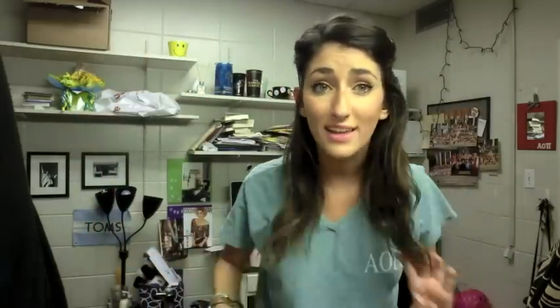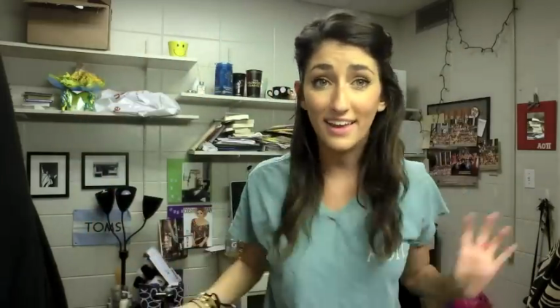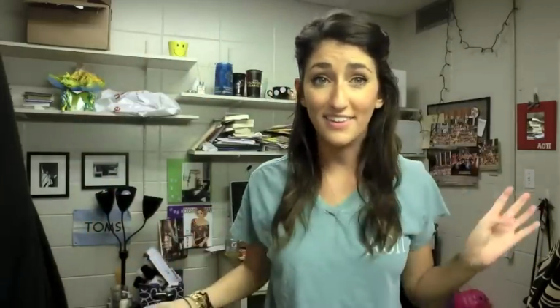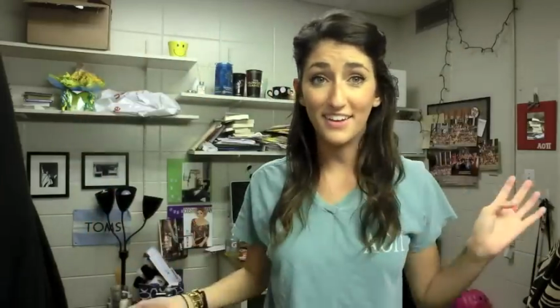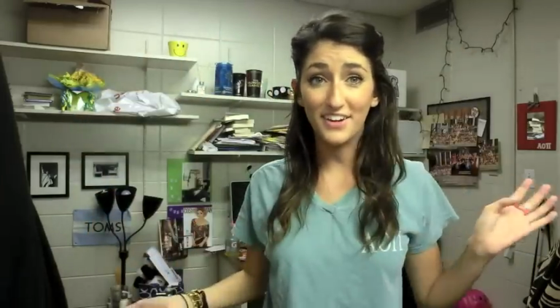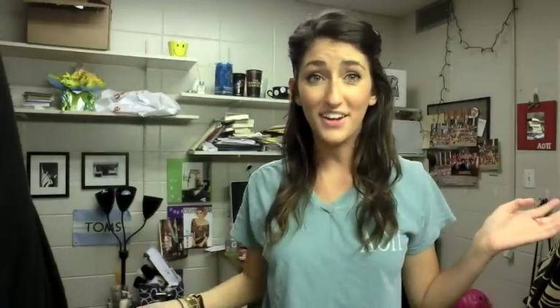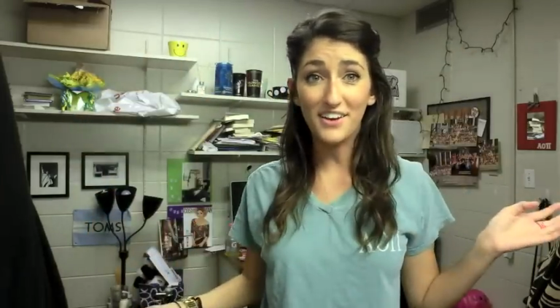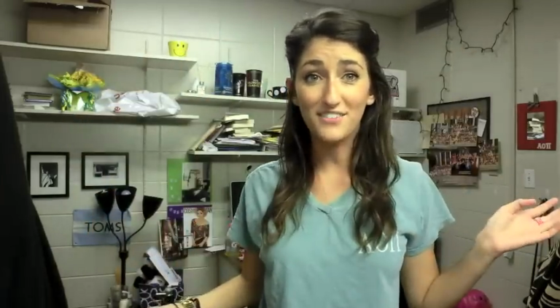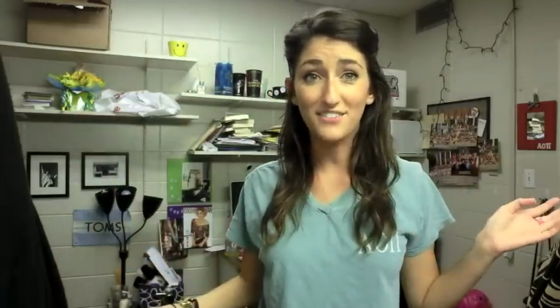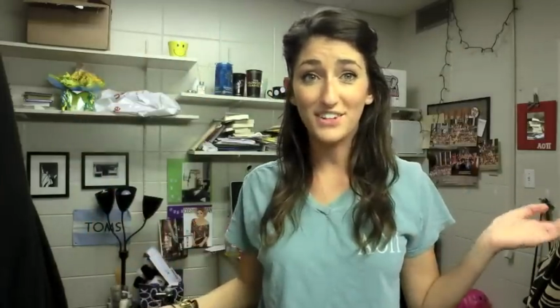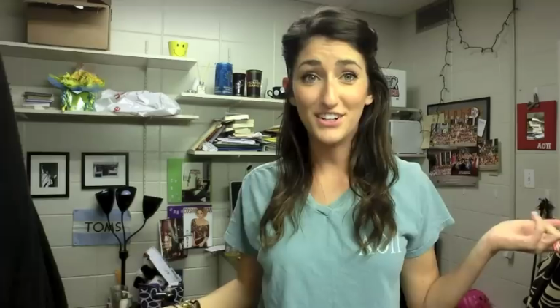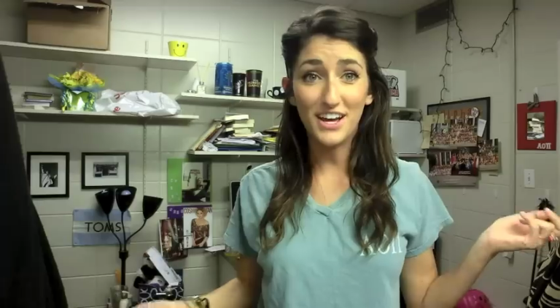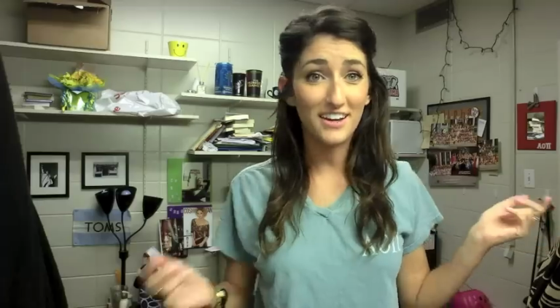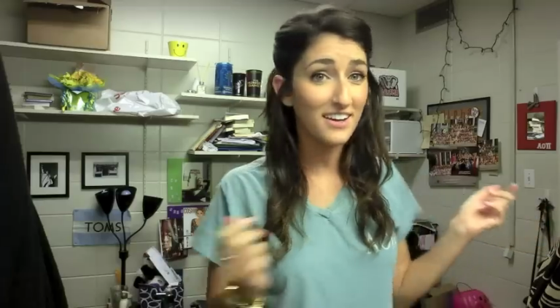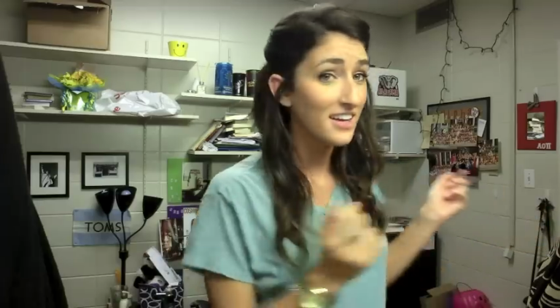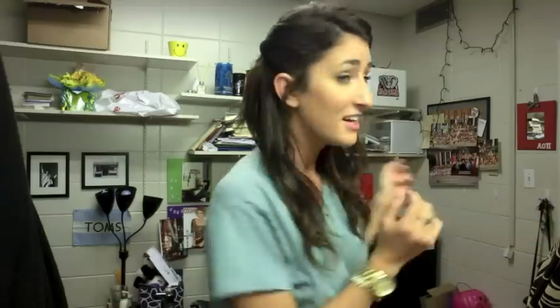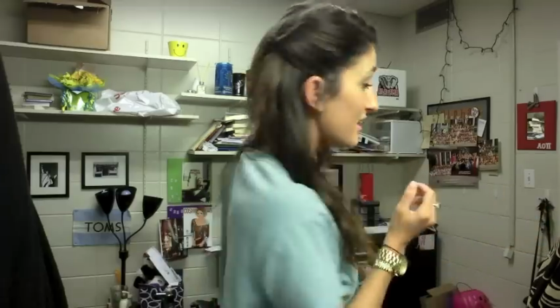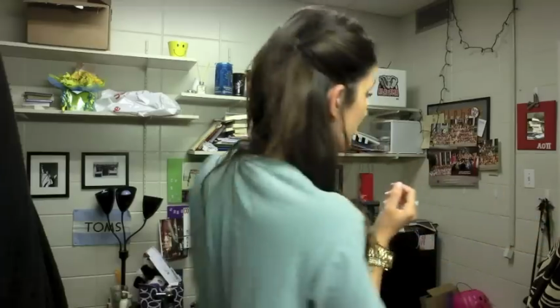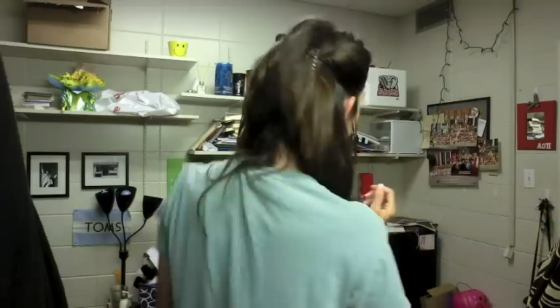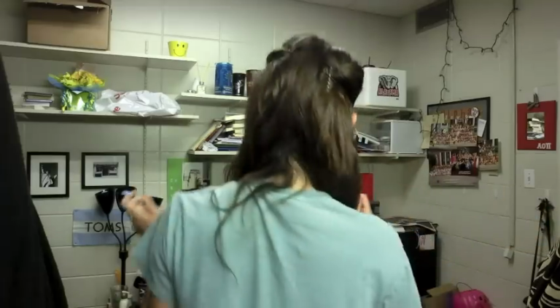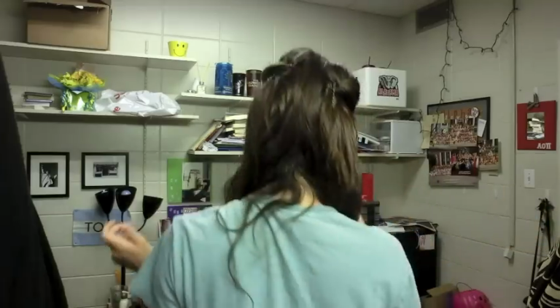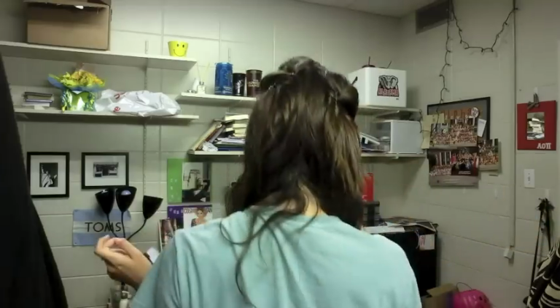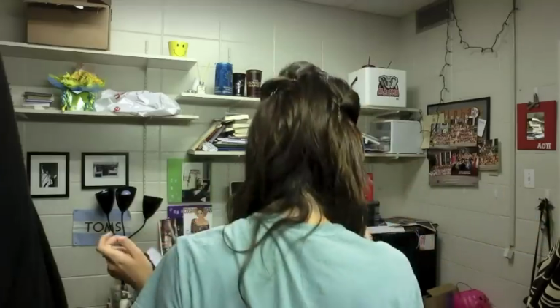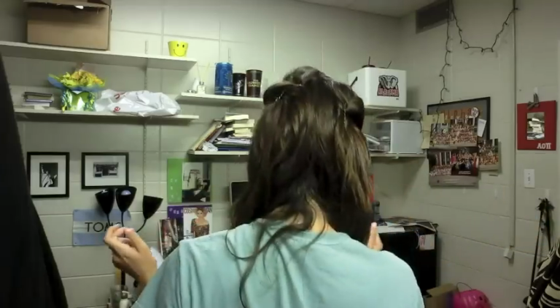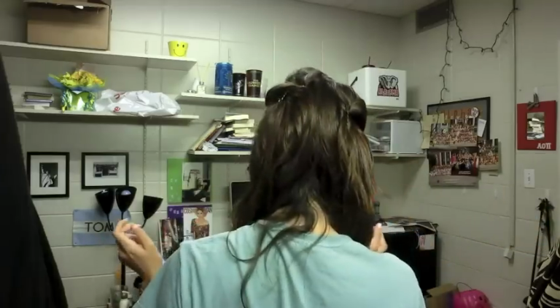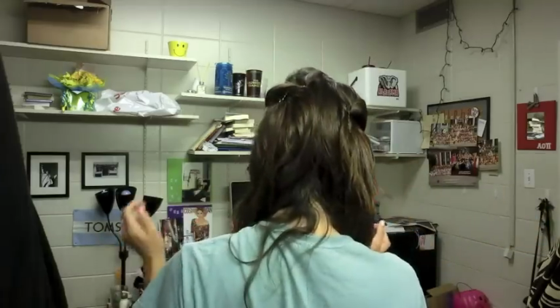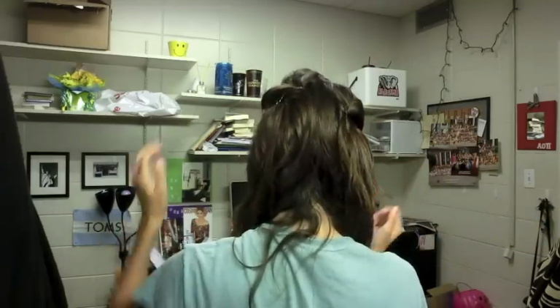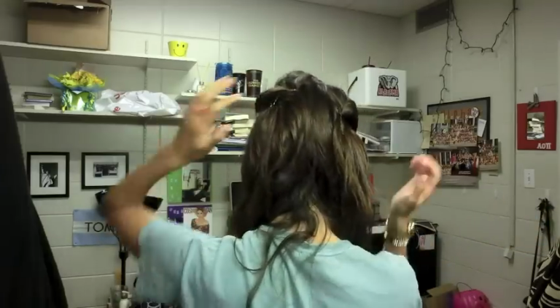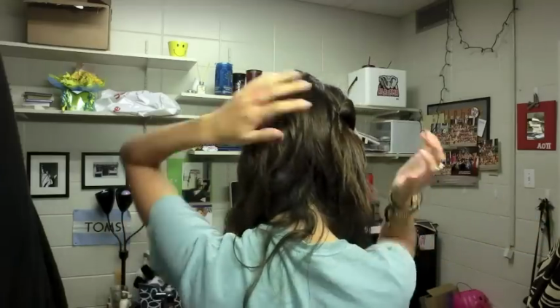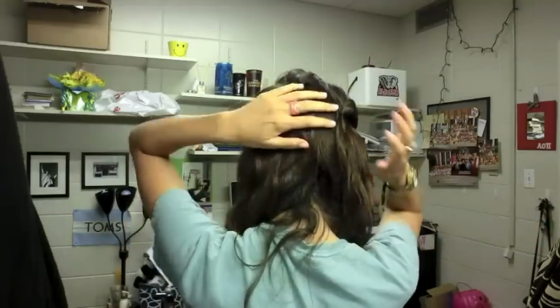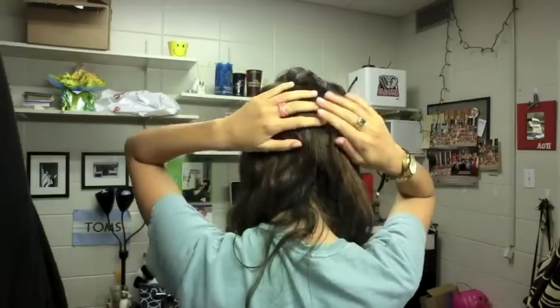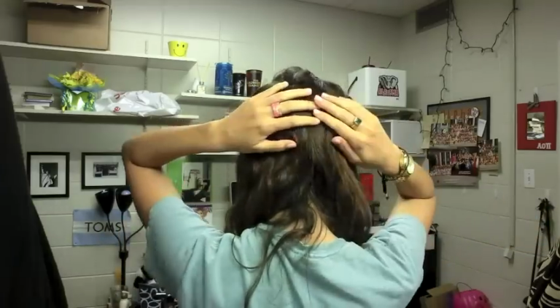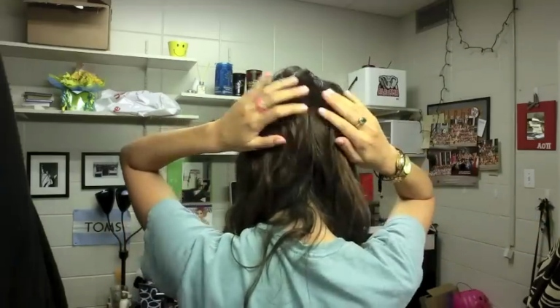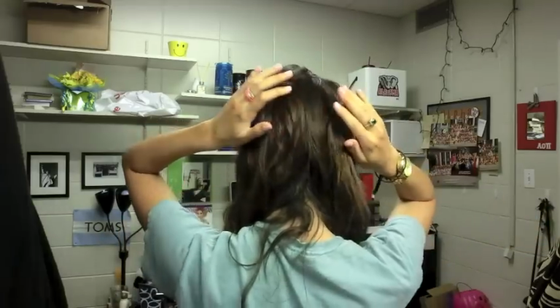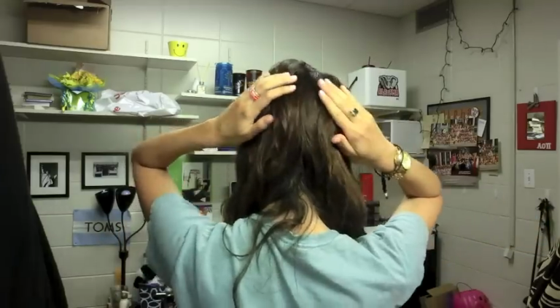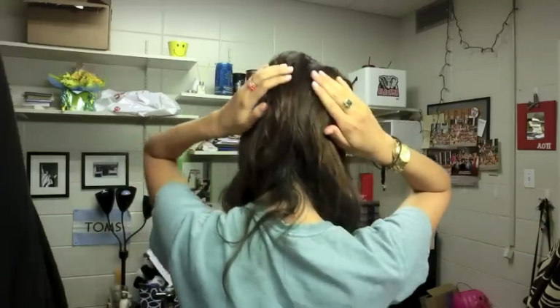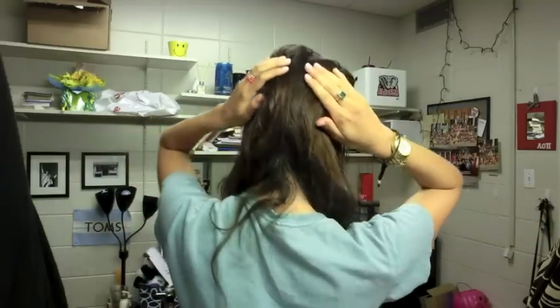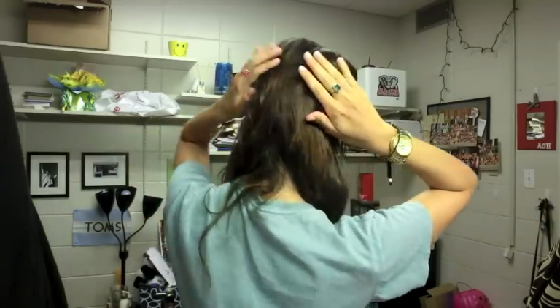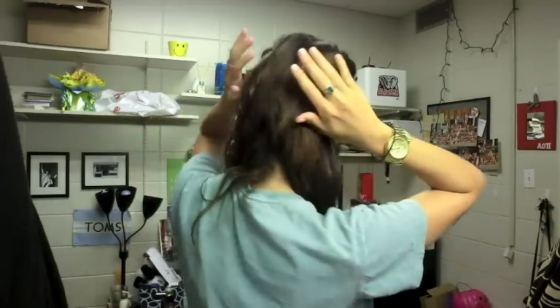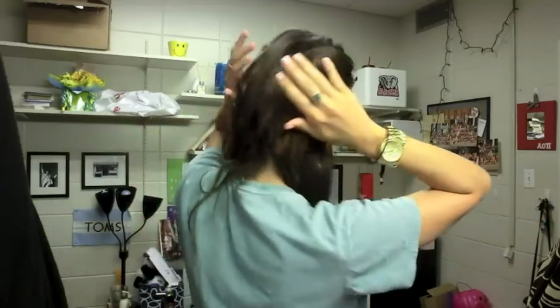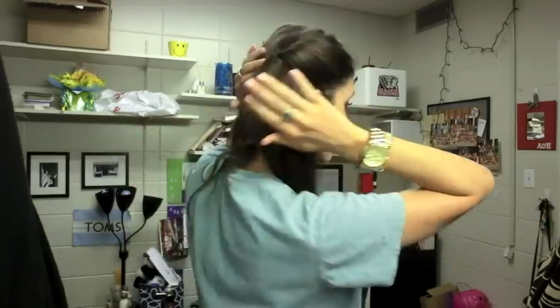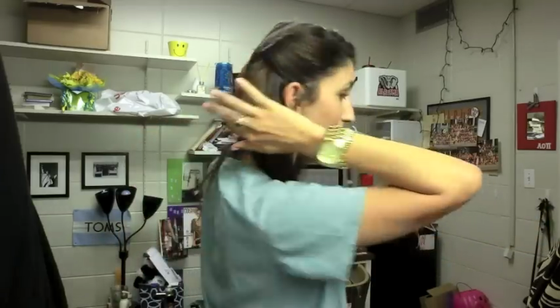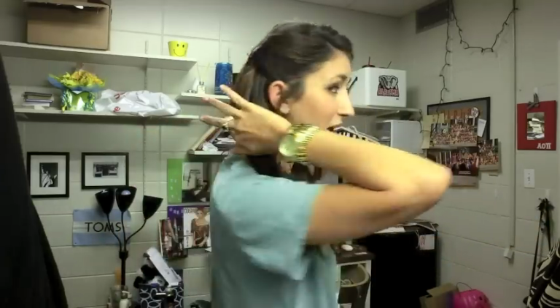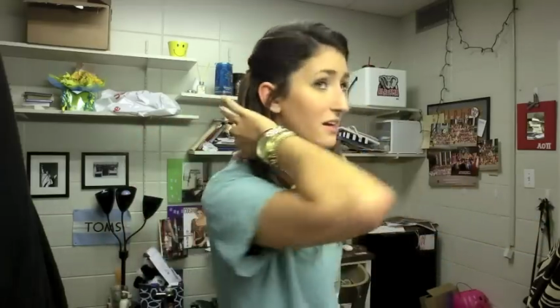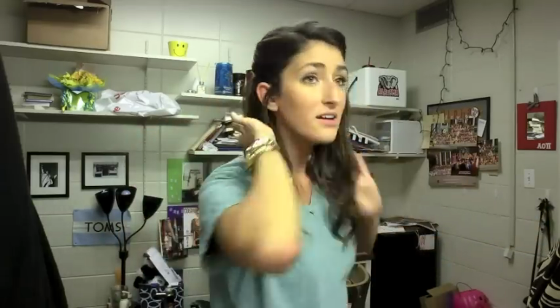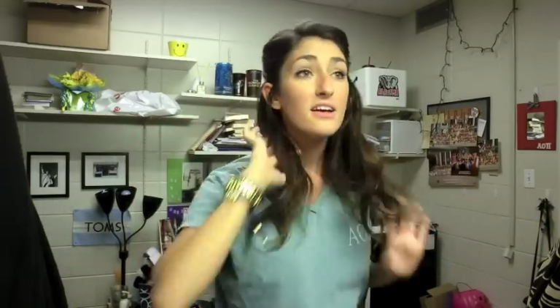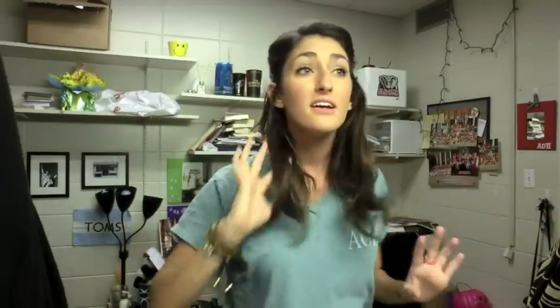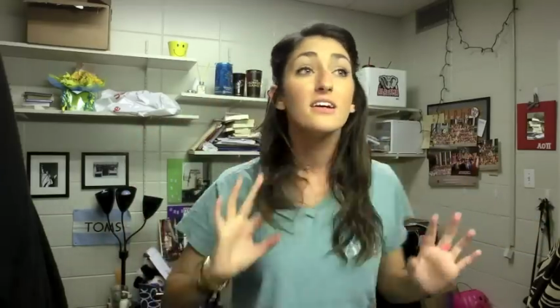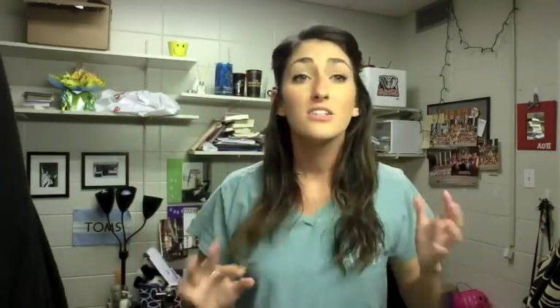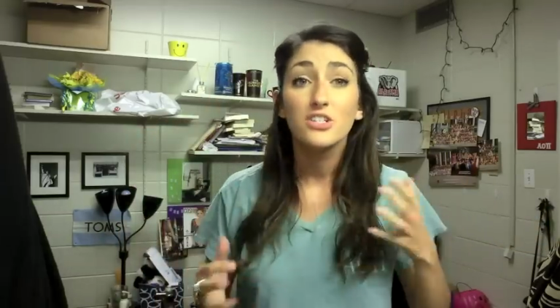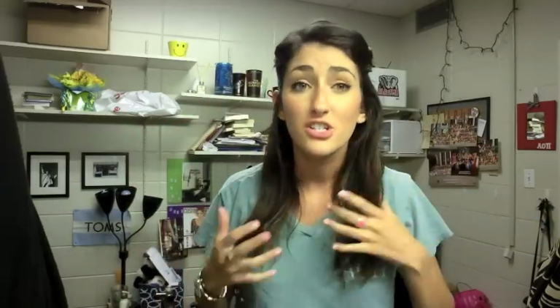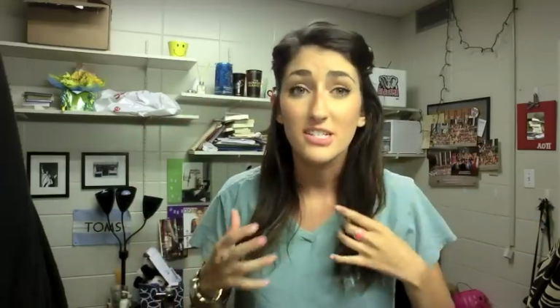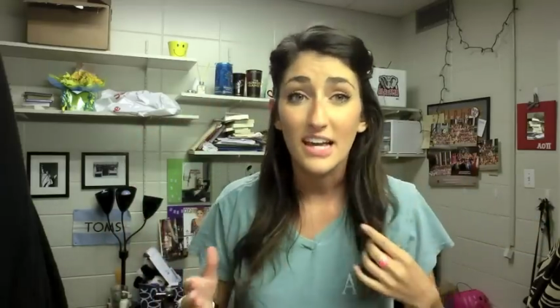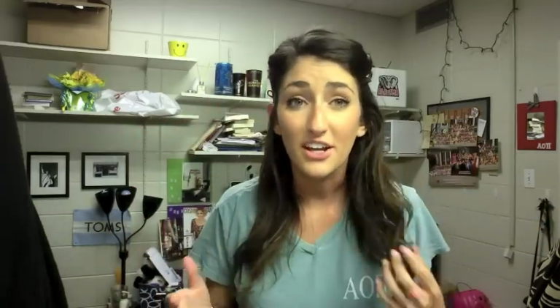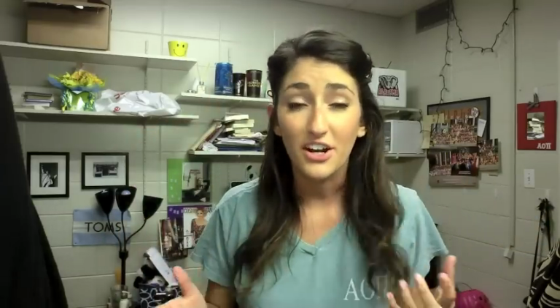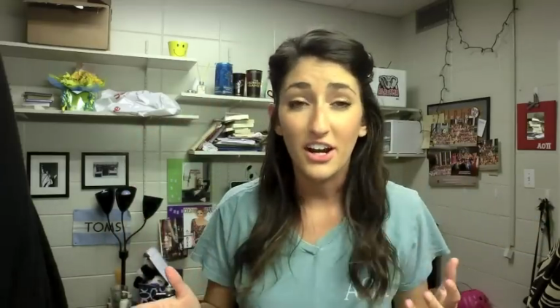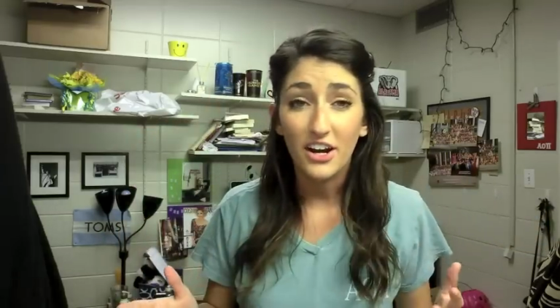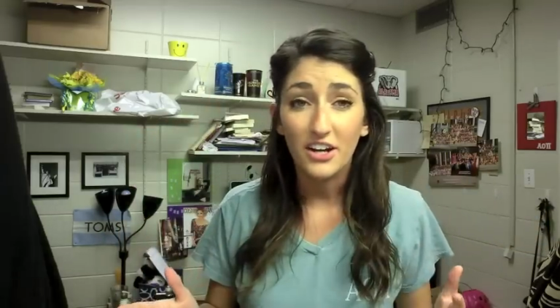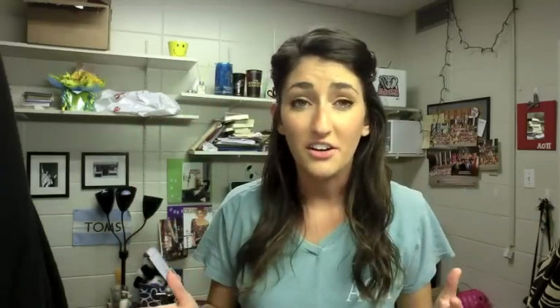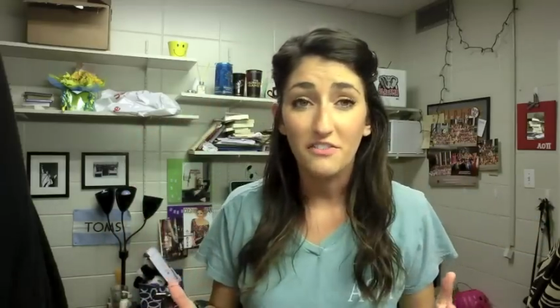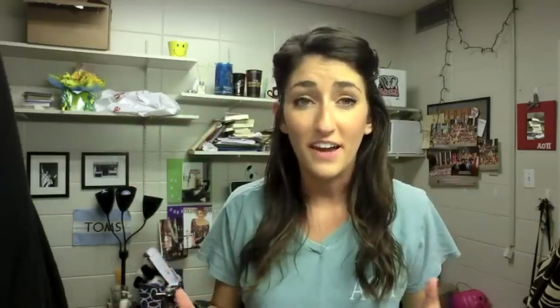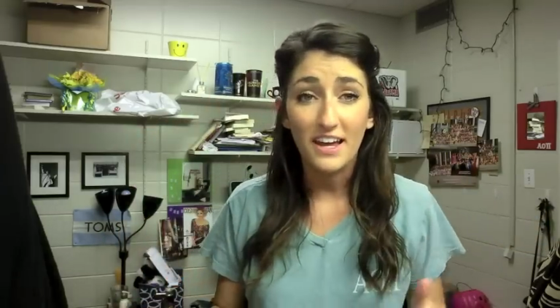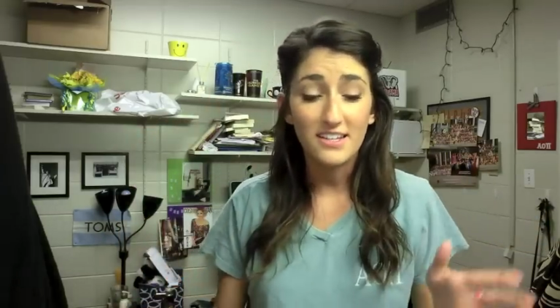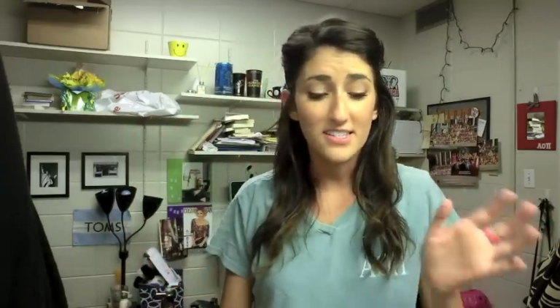And there you go, you're done. They're not connected in the back but it's a really good way to just get your hair out of your face.